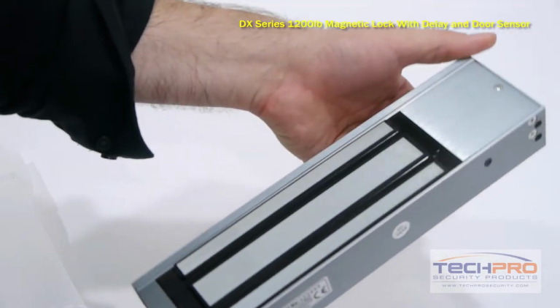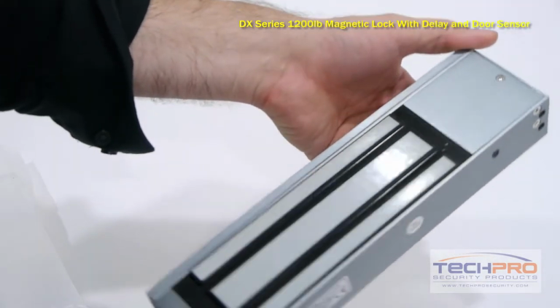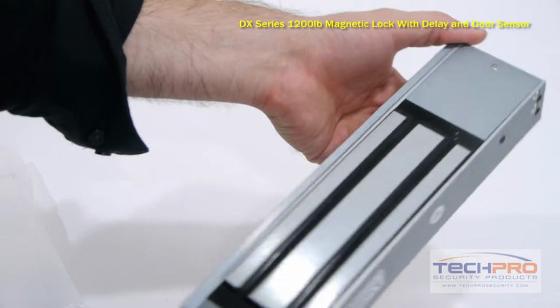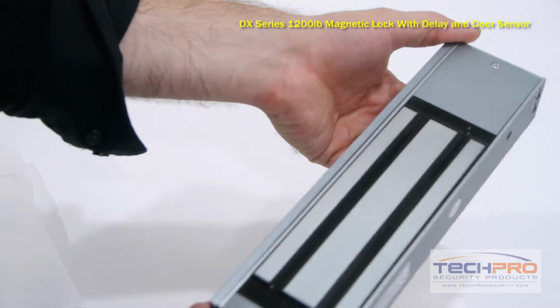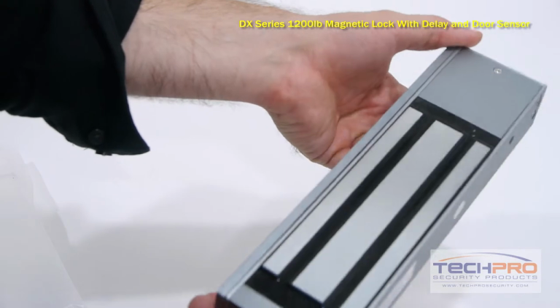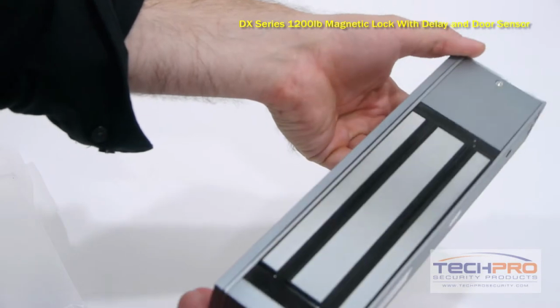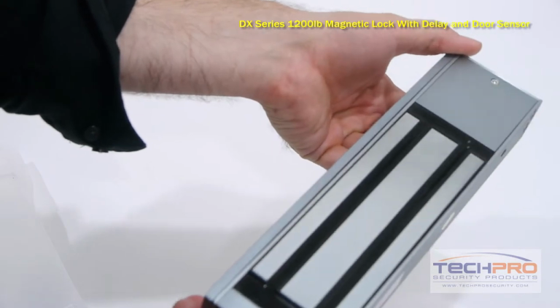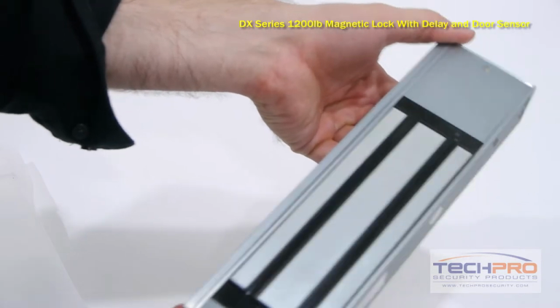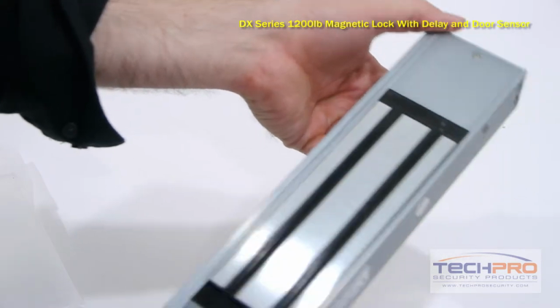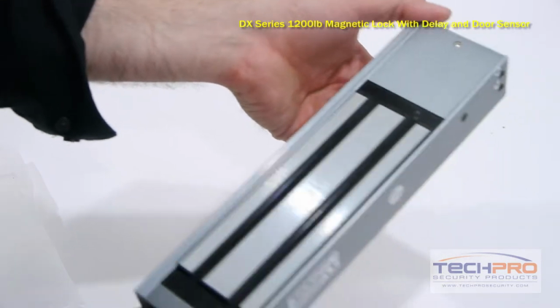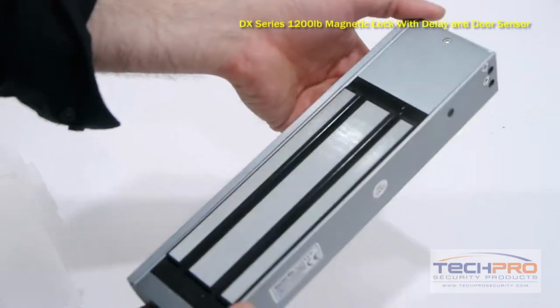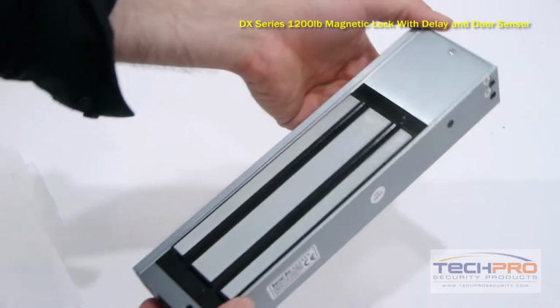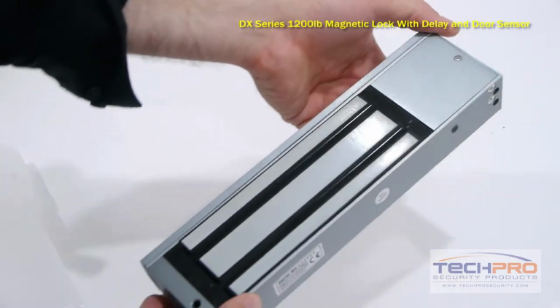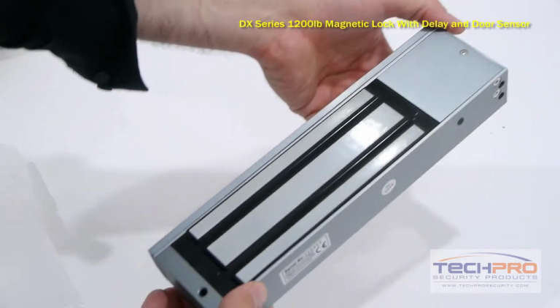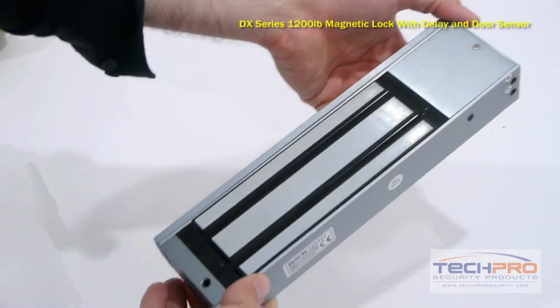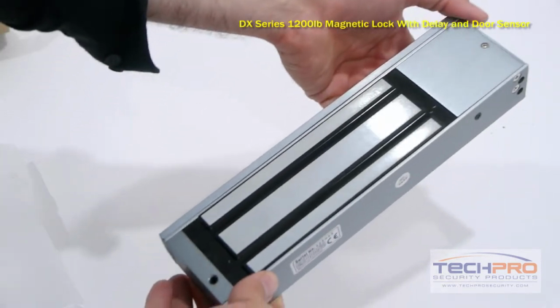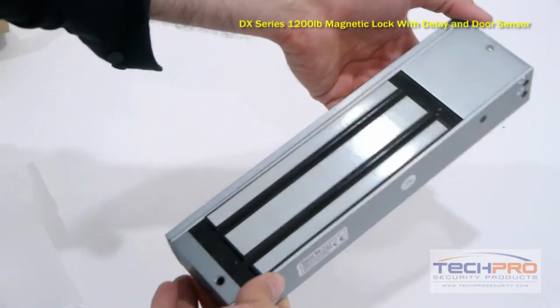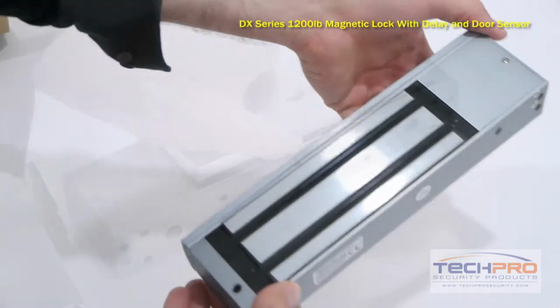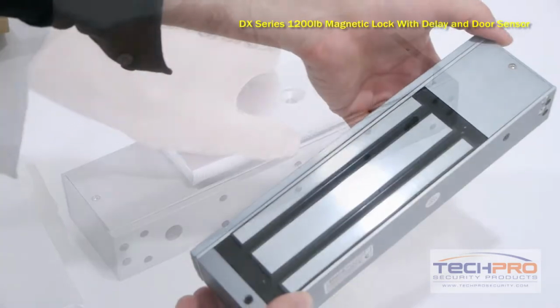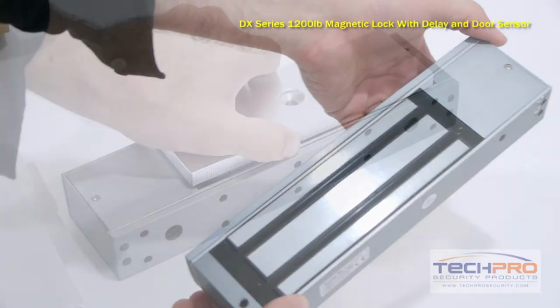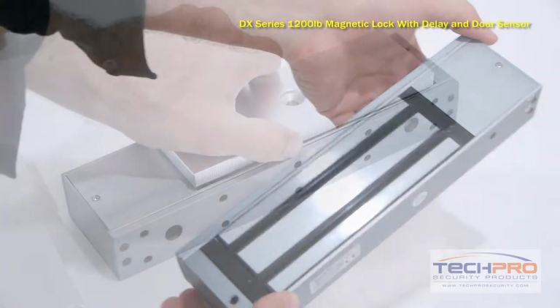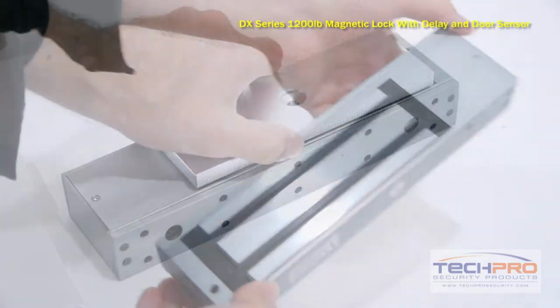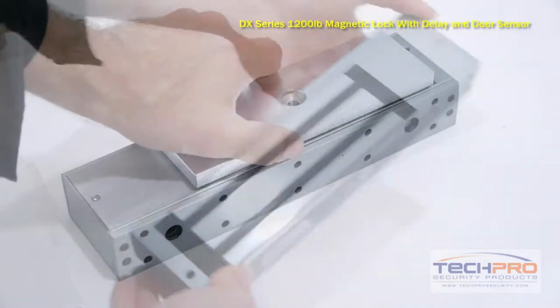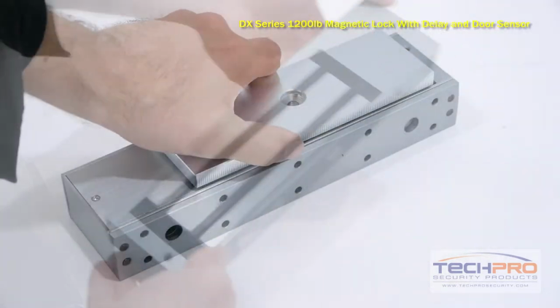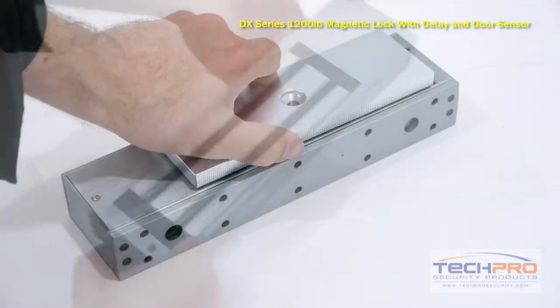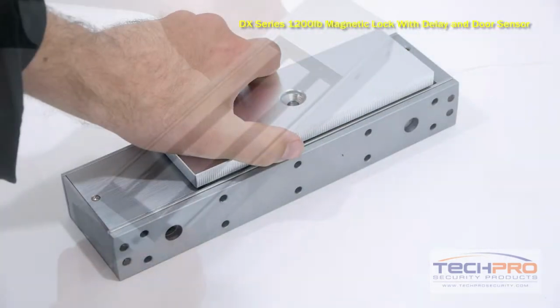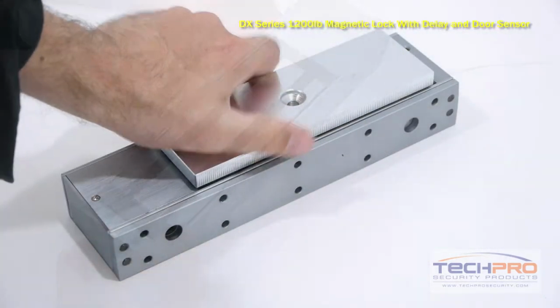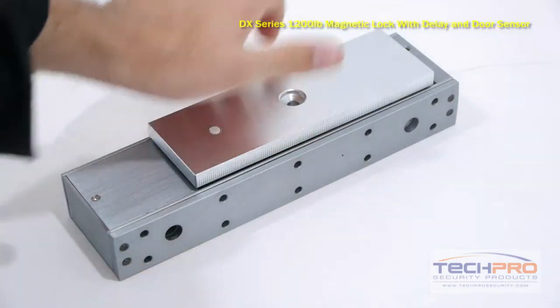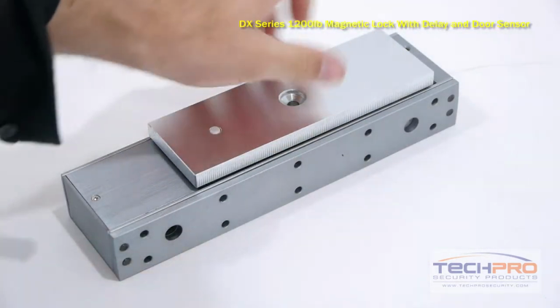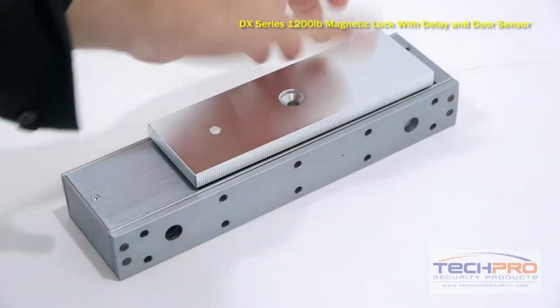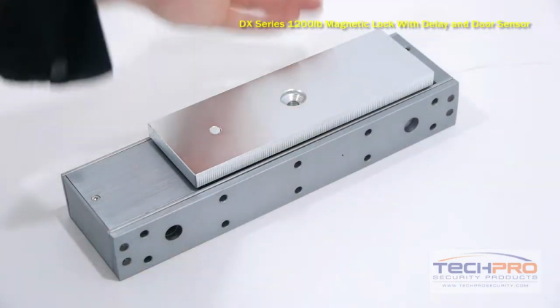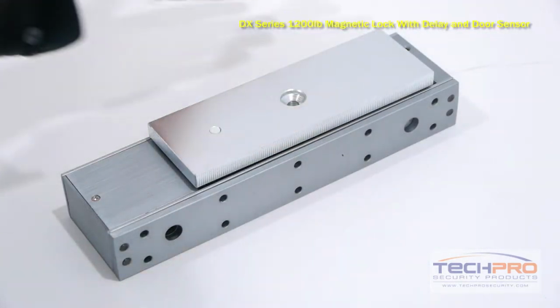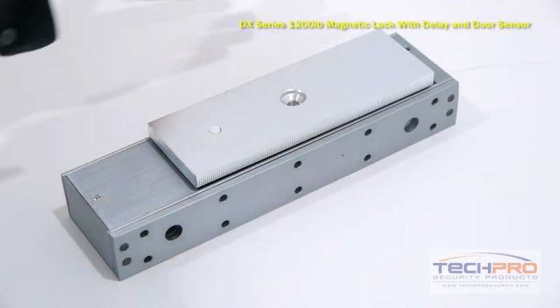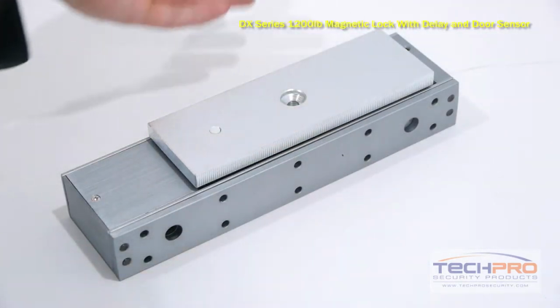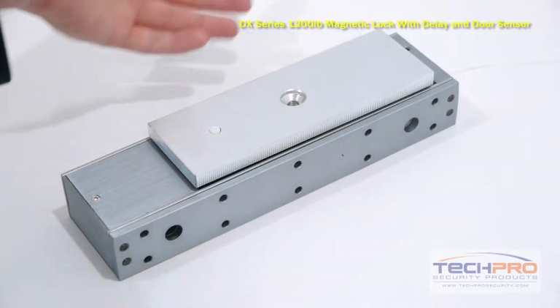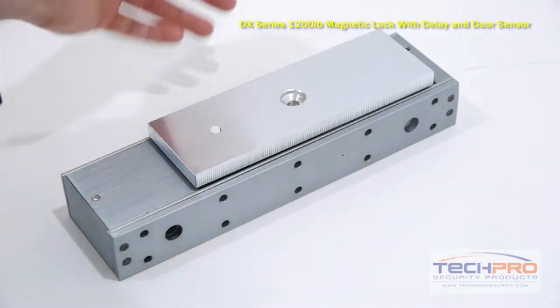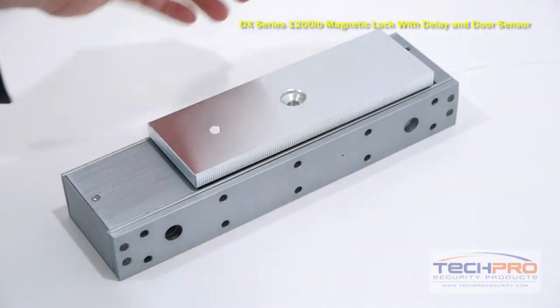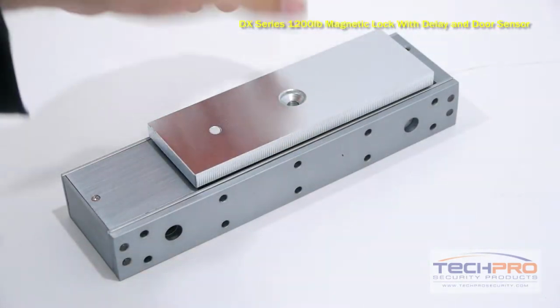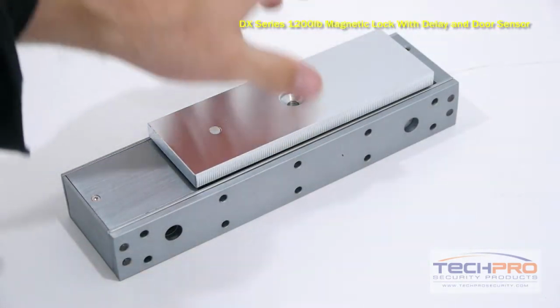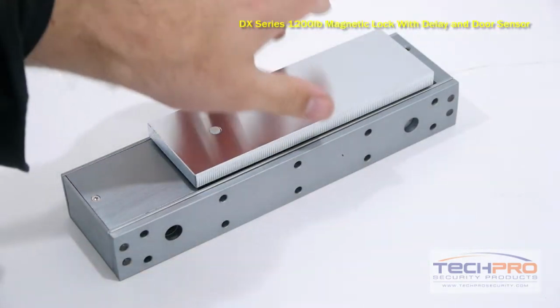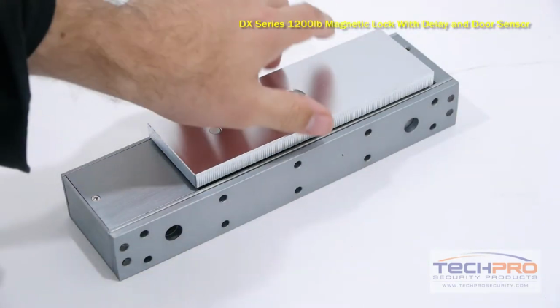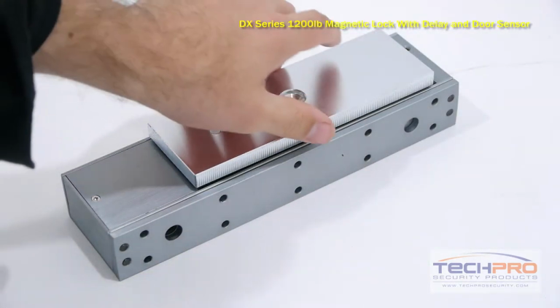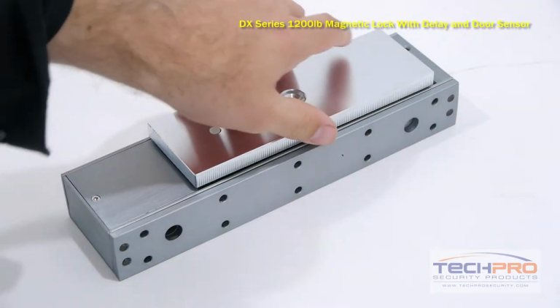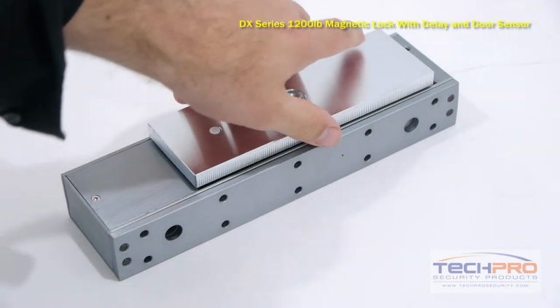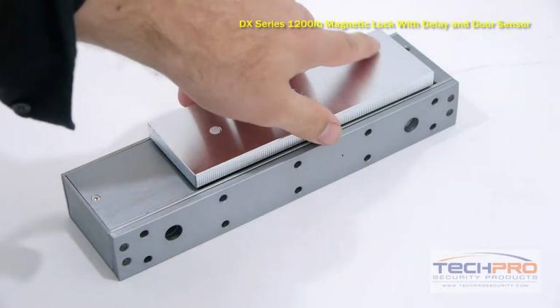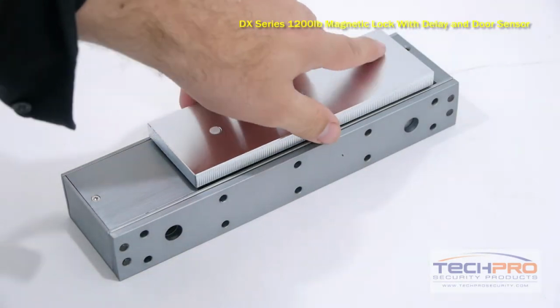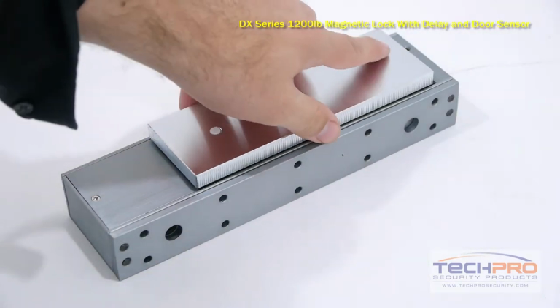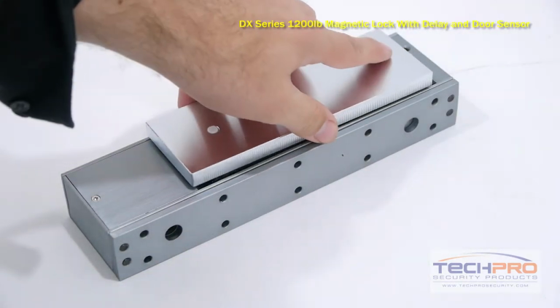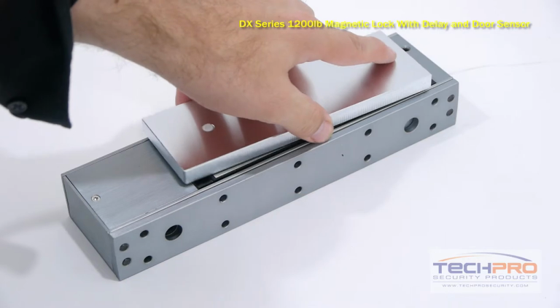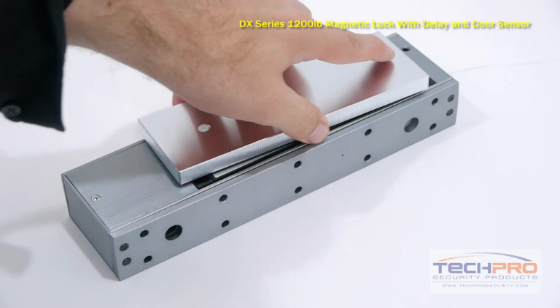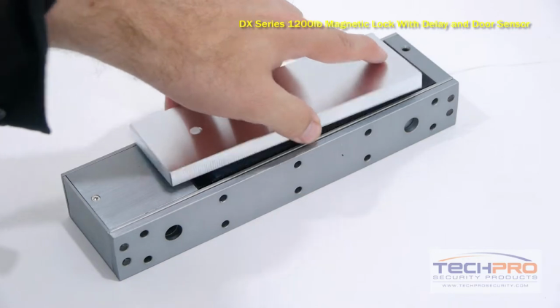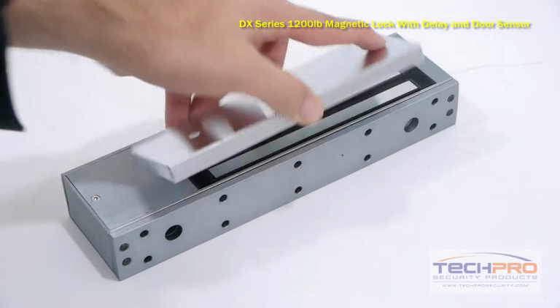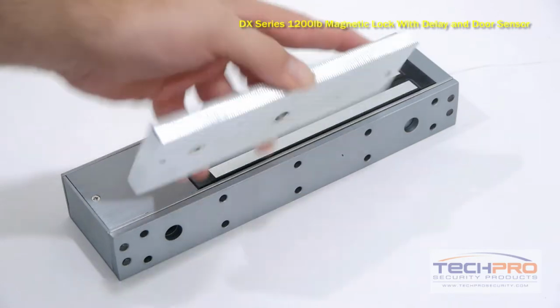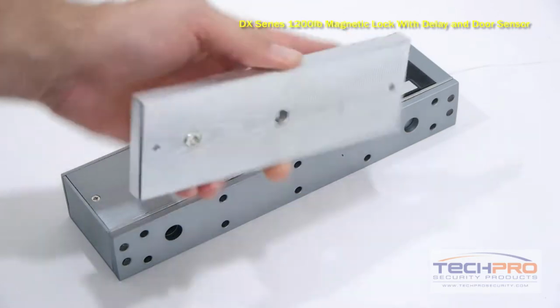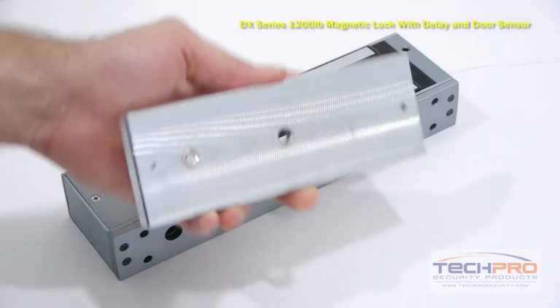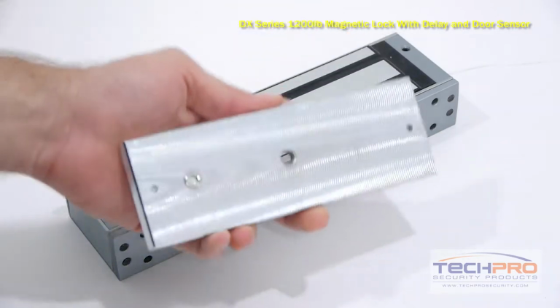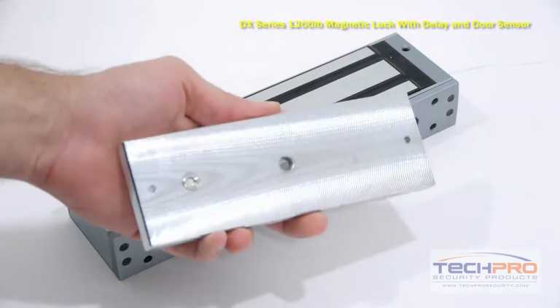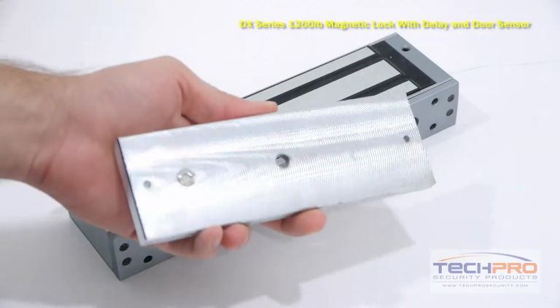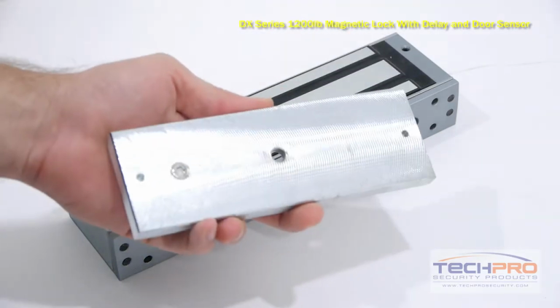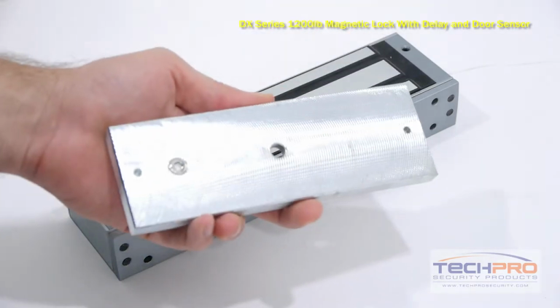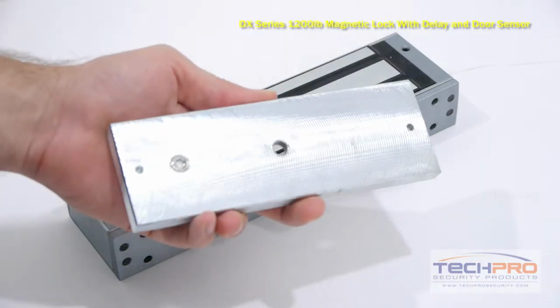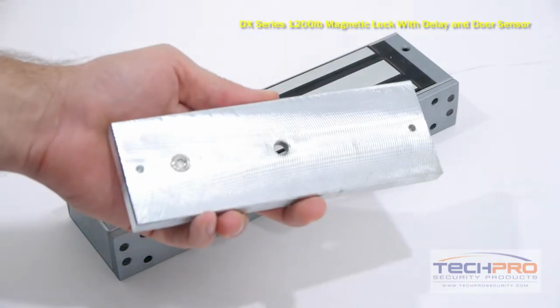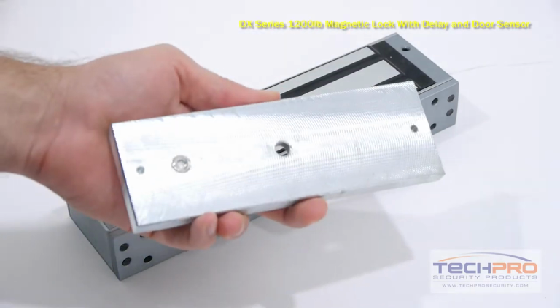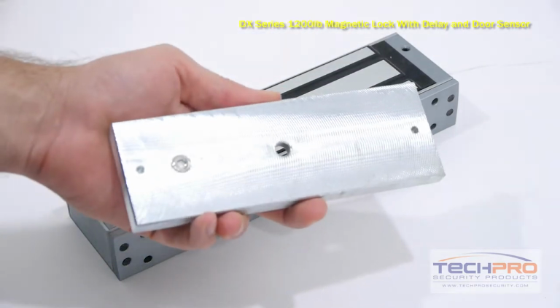Mag locks are always fail-safe, as they need power in order to stay locked, so when the power goes off or a fire alarm is in effect, the lock will release.